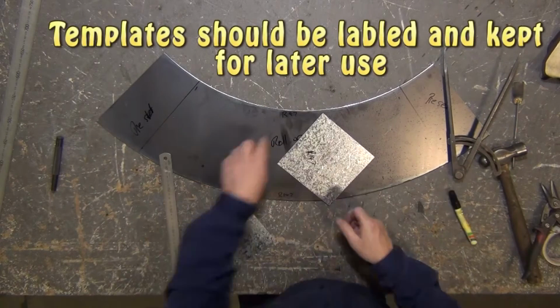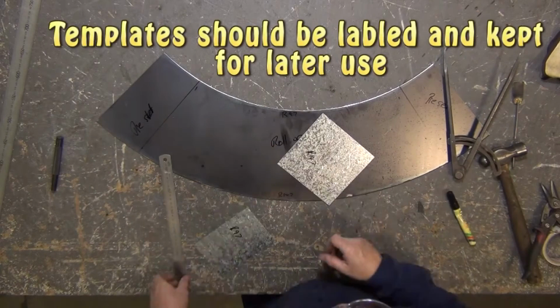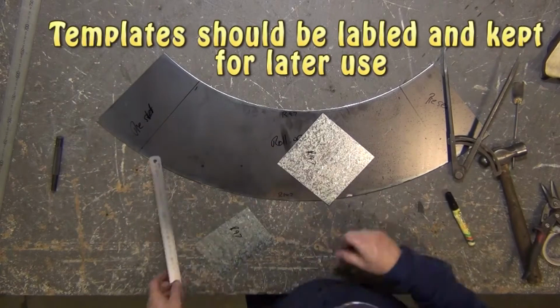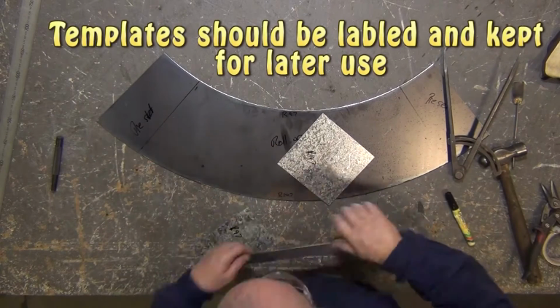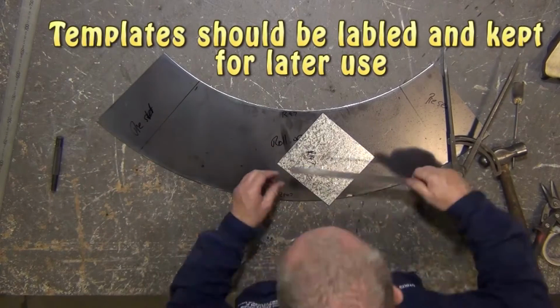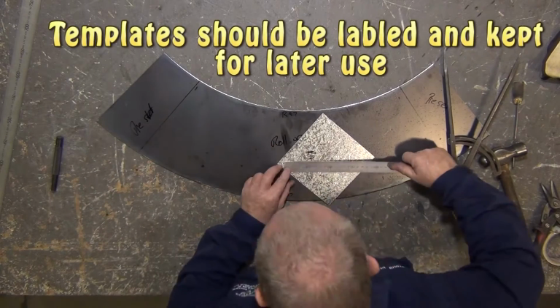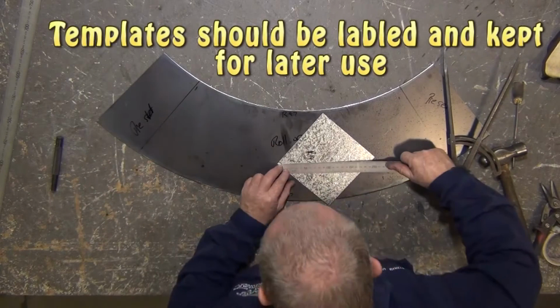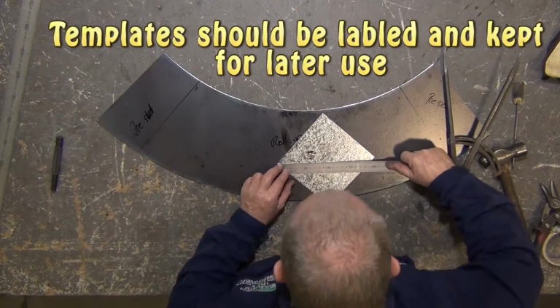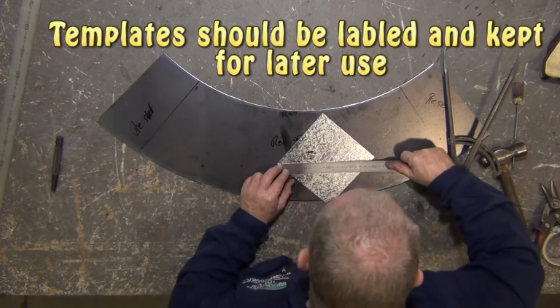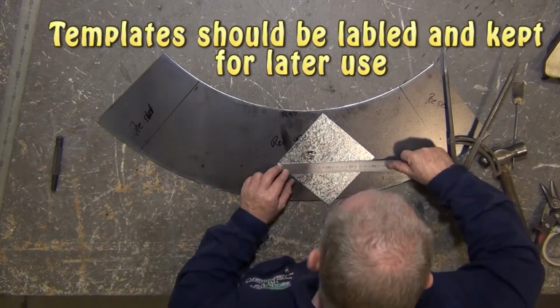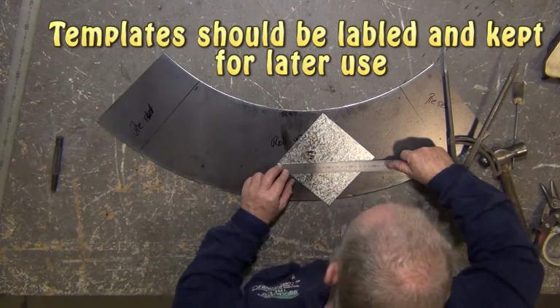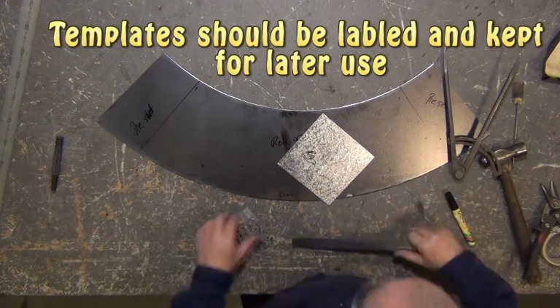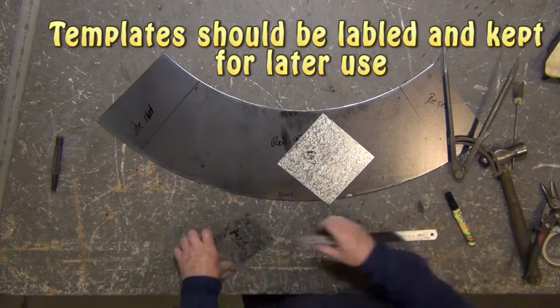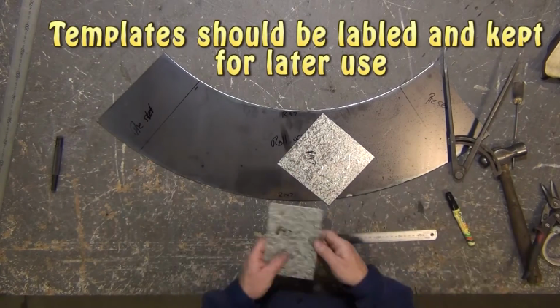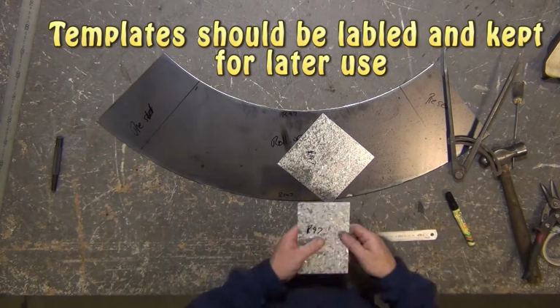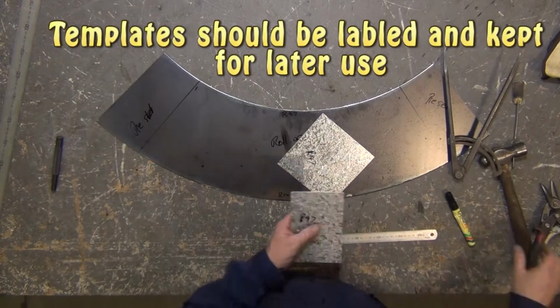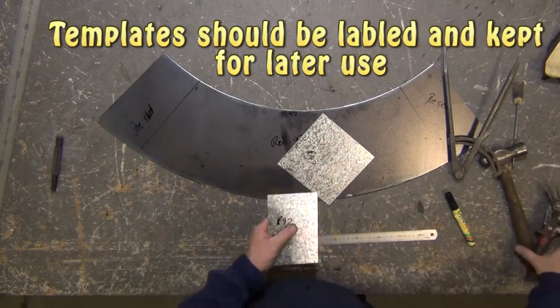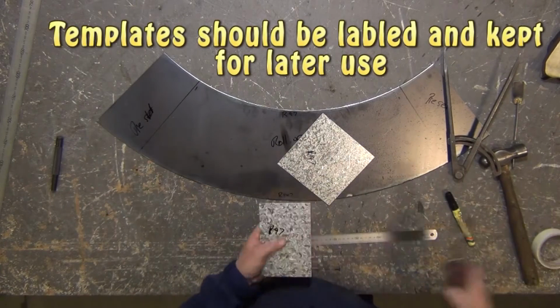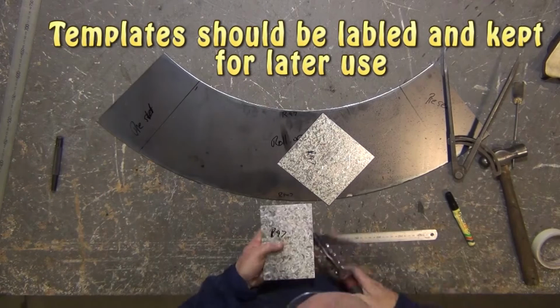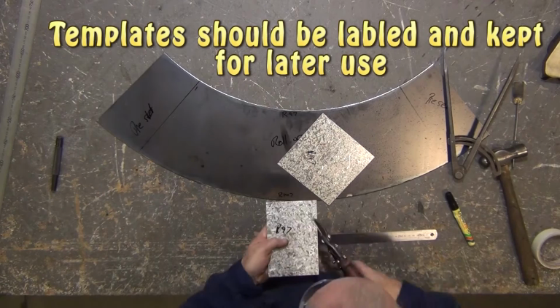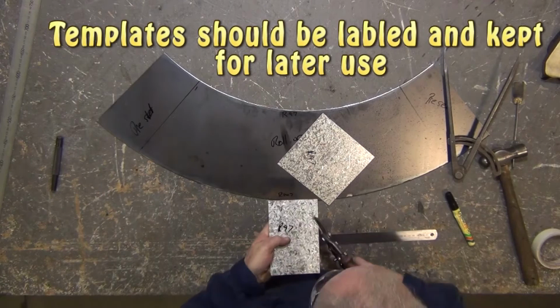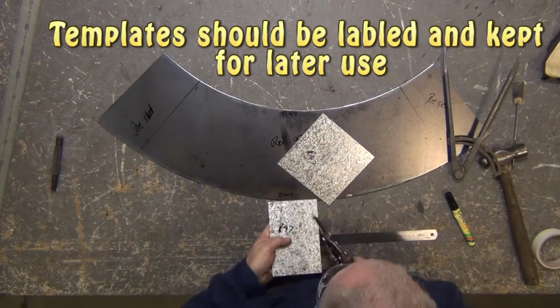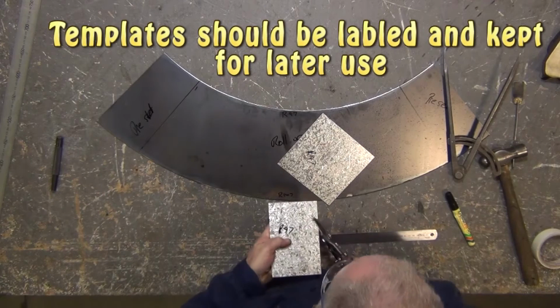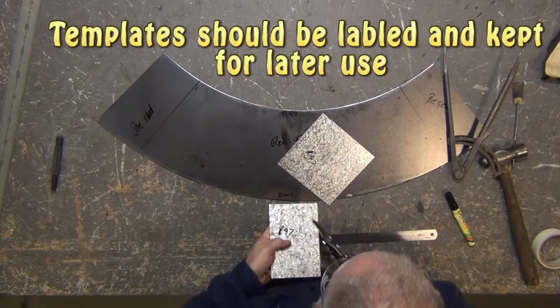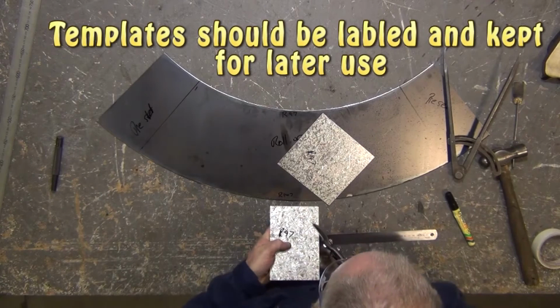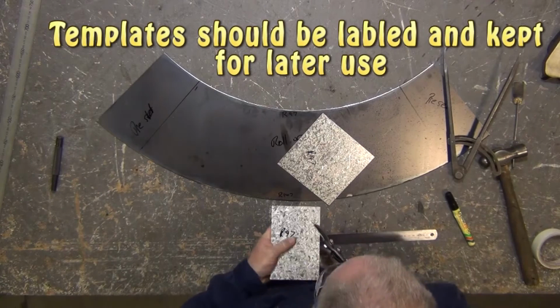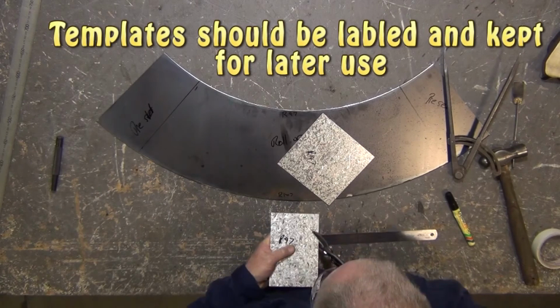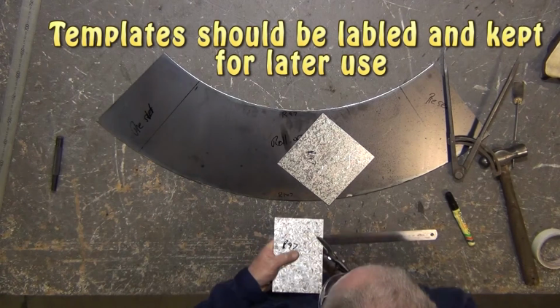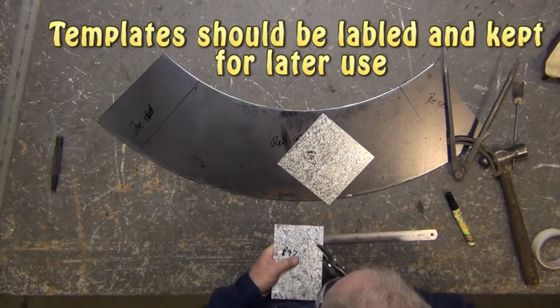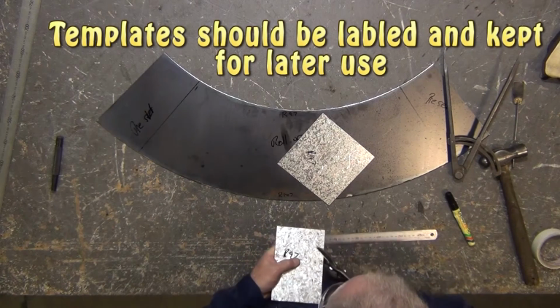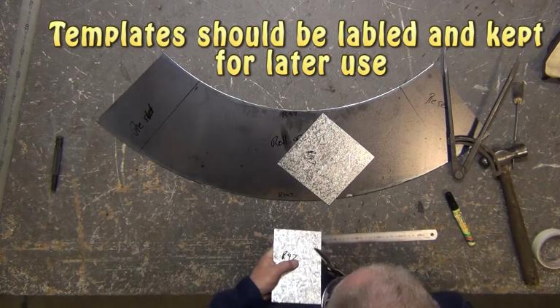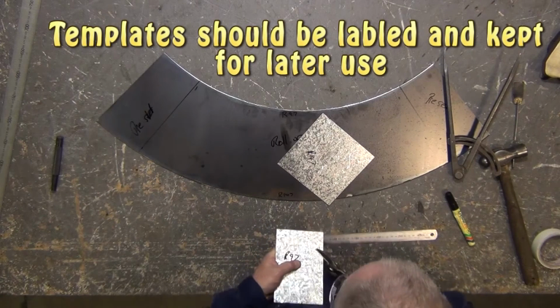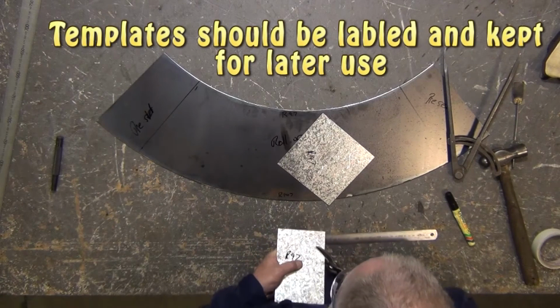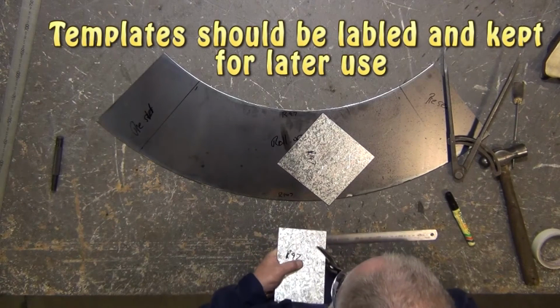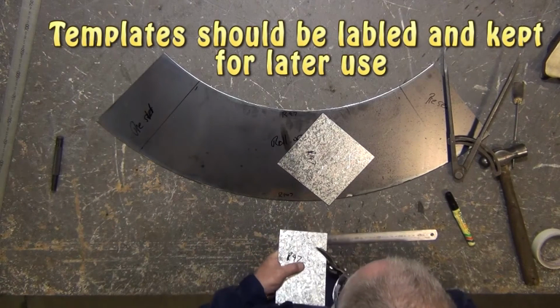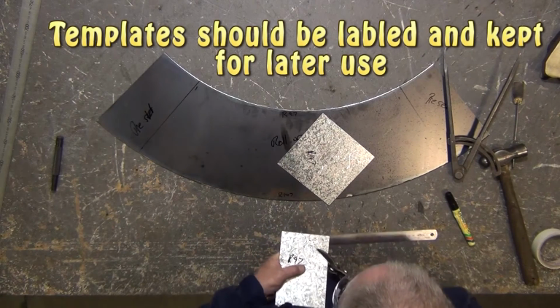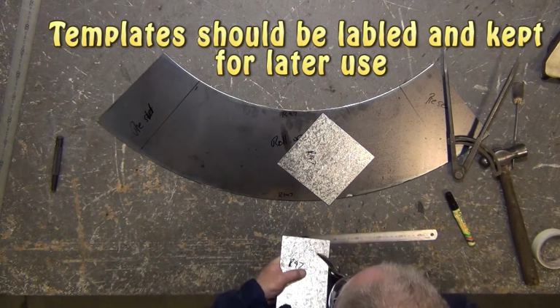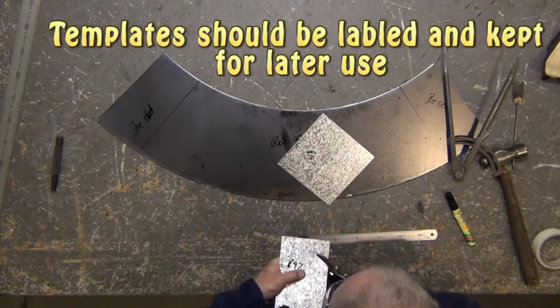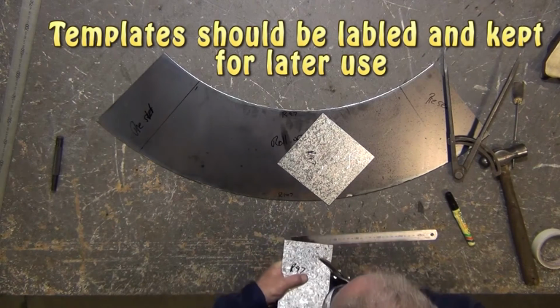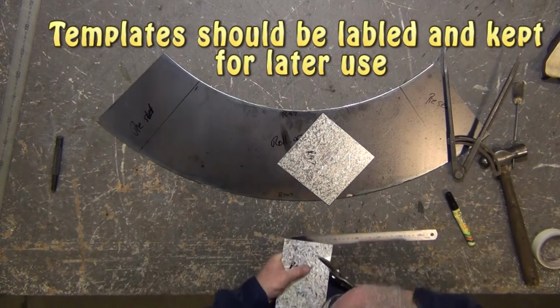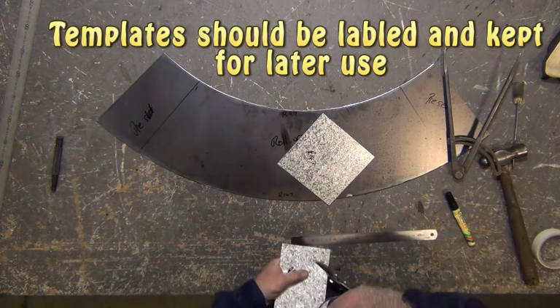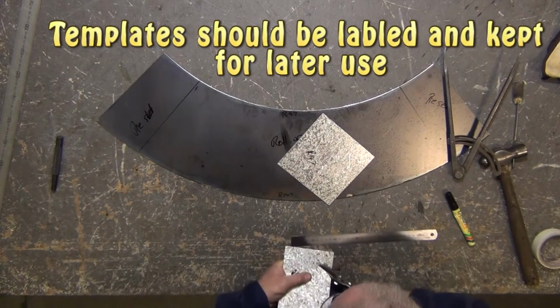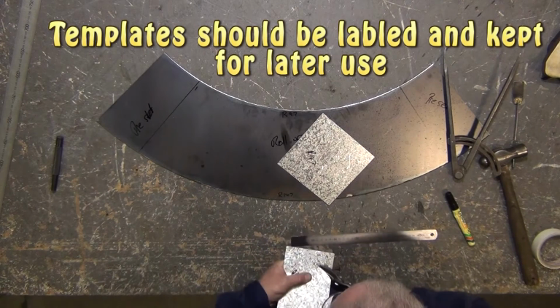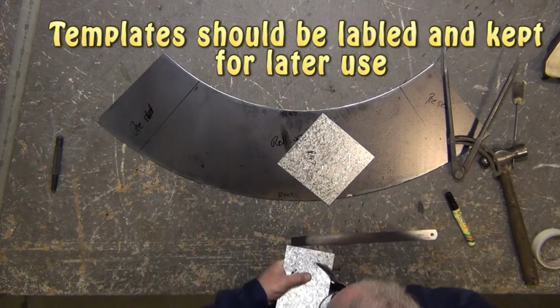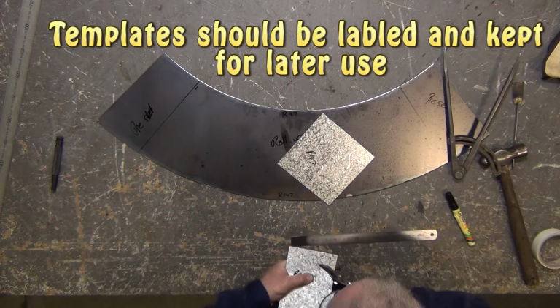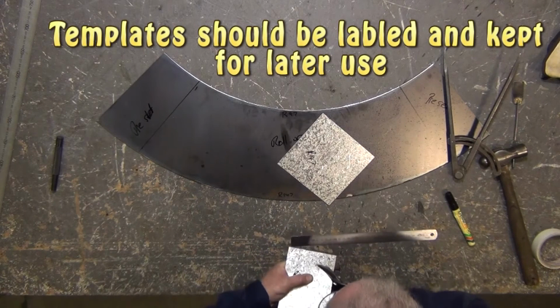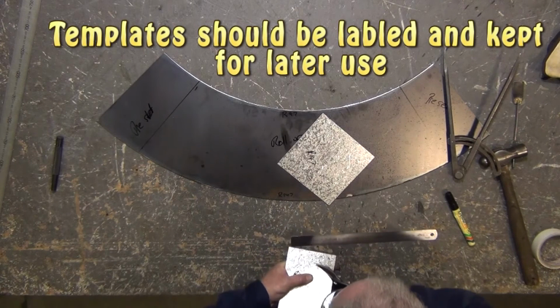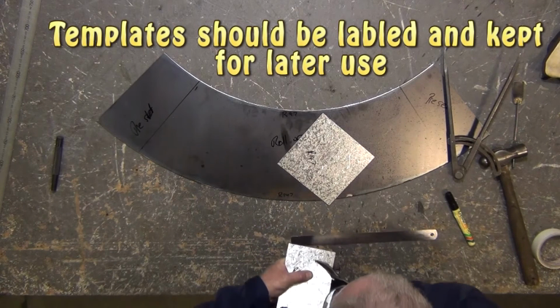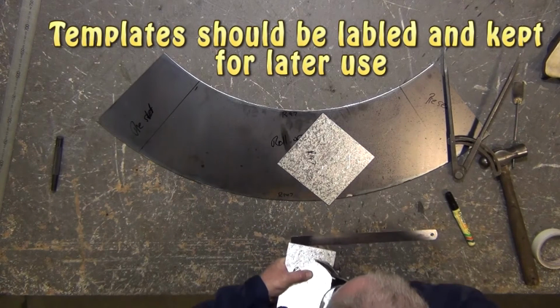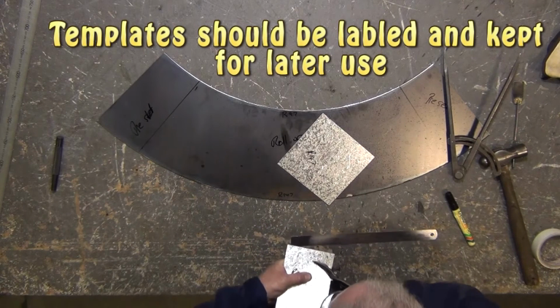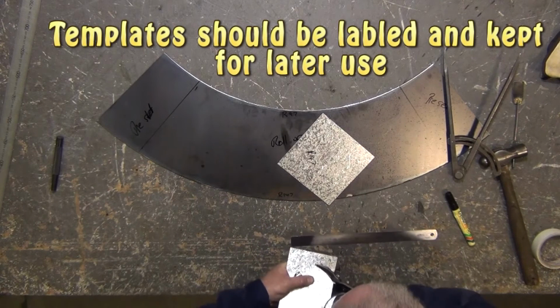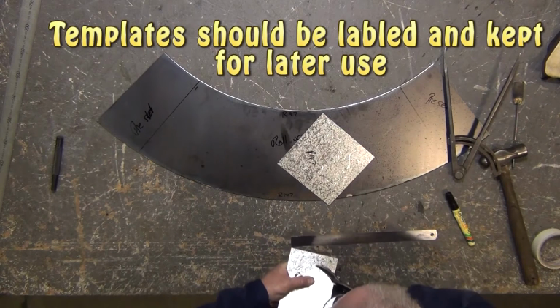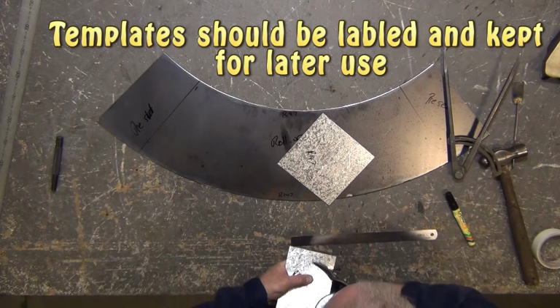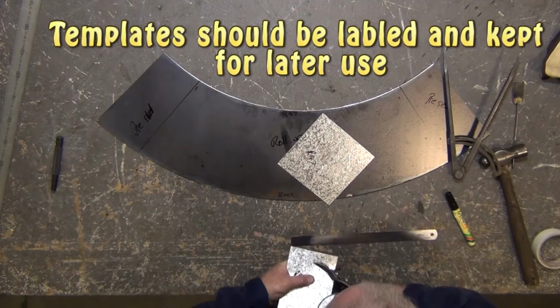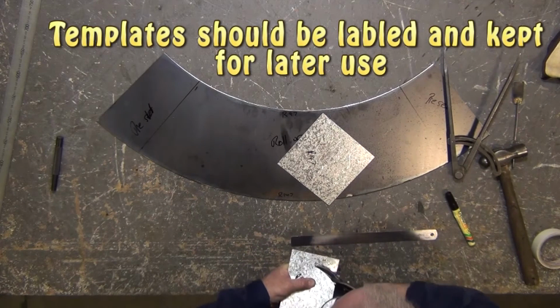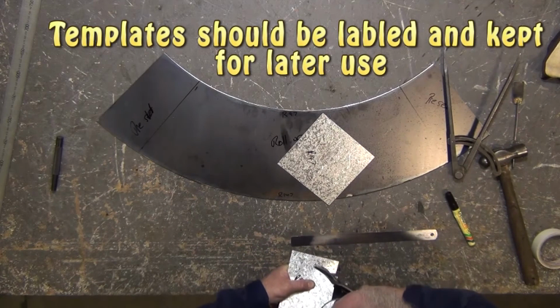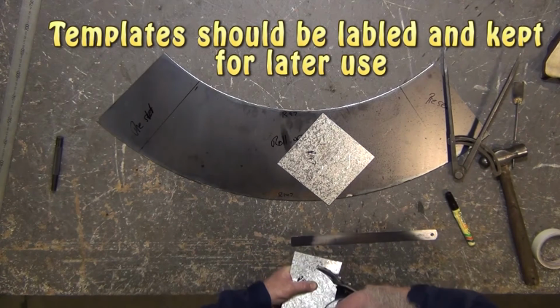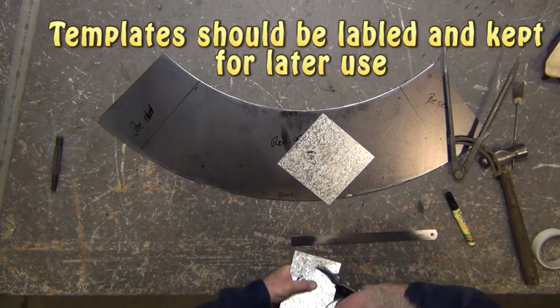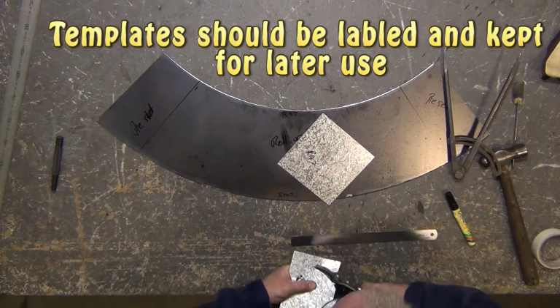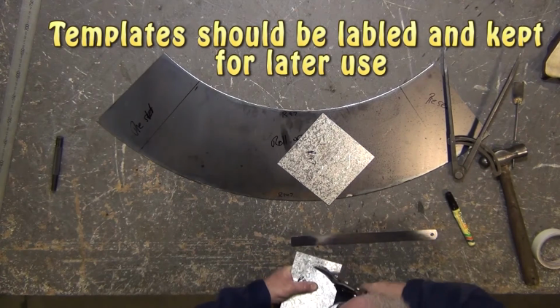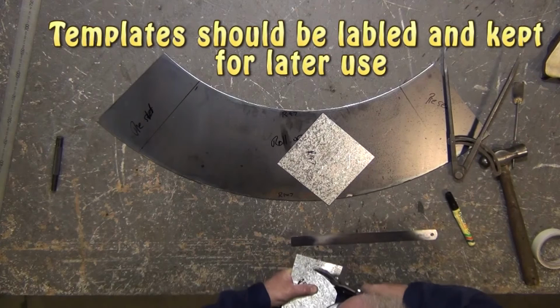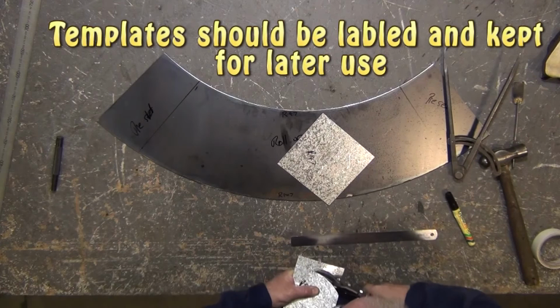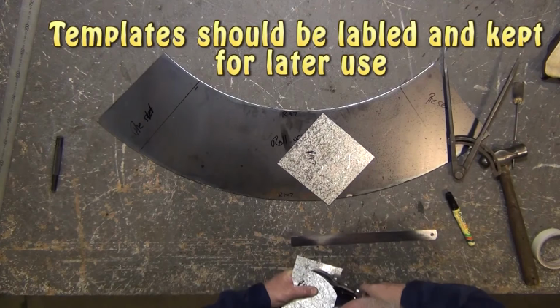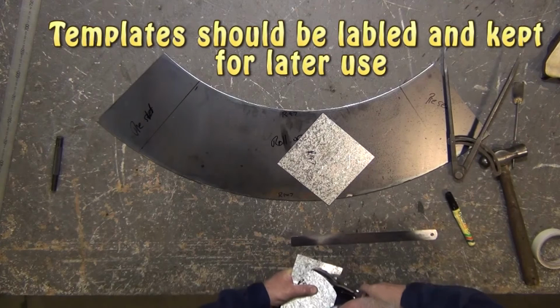Templates should be made from thin, easy-to-cut material, and they should be labelled and kept for later use.